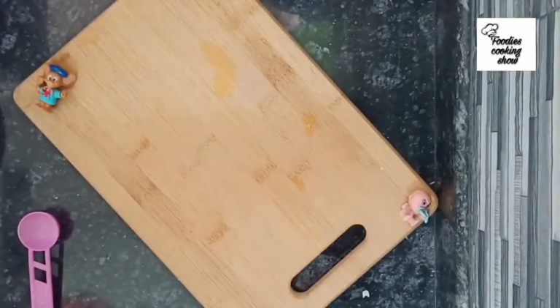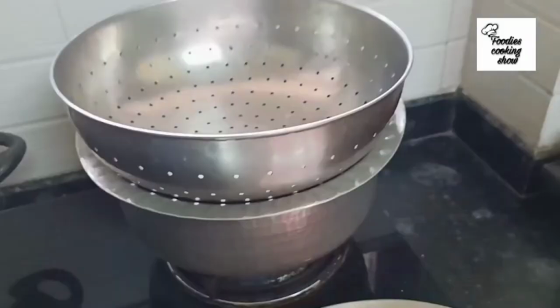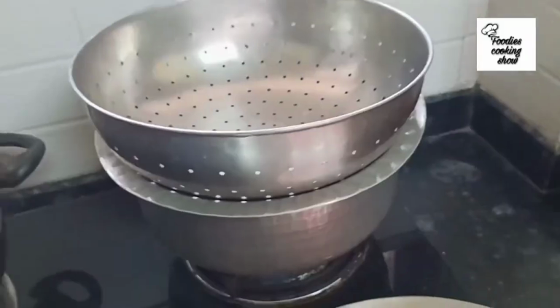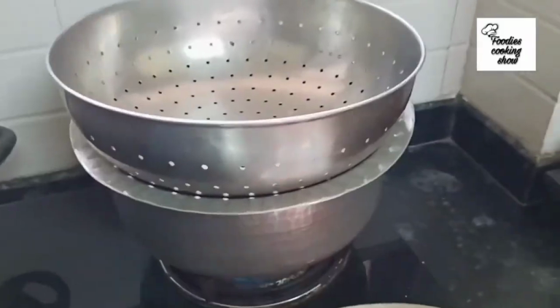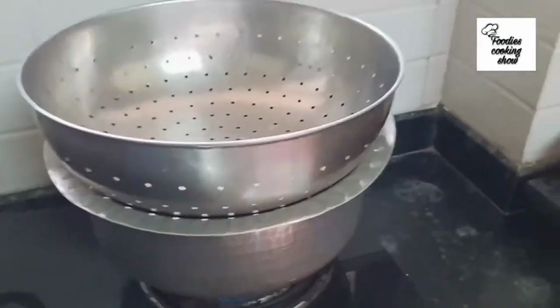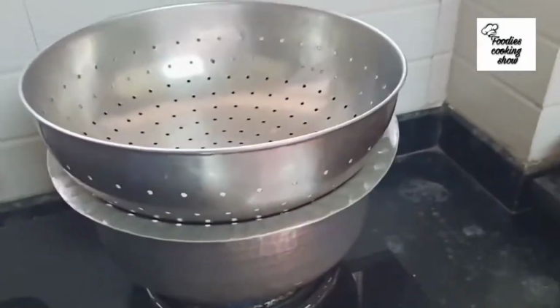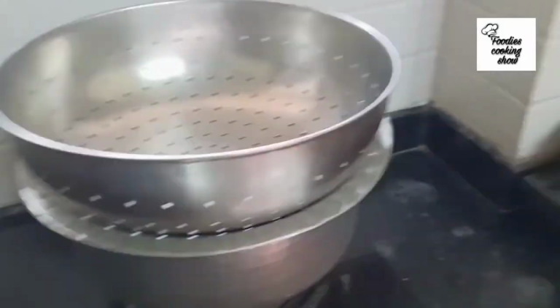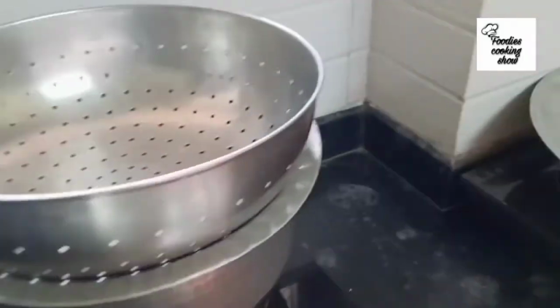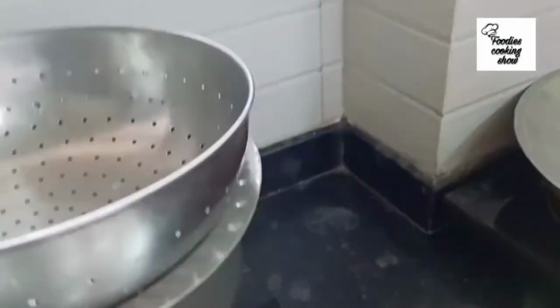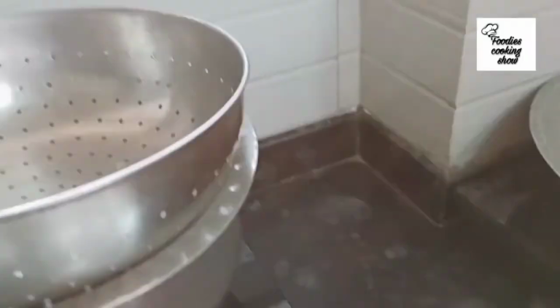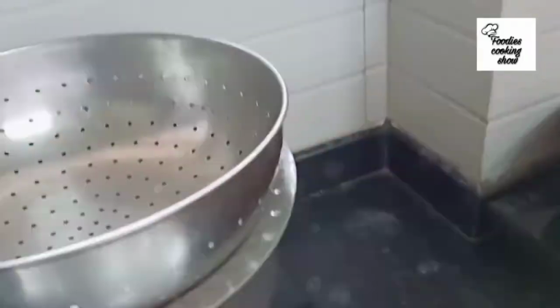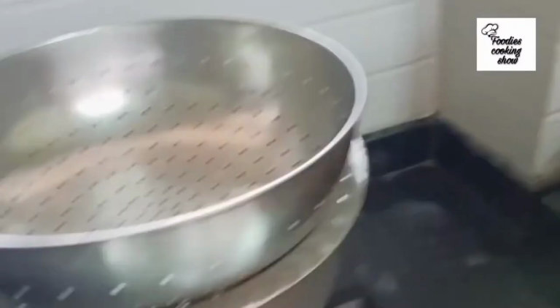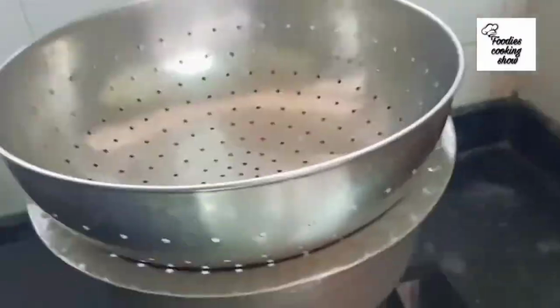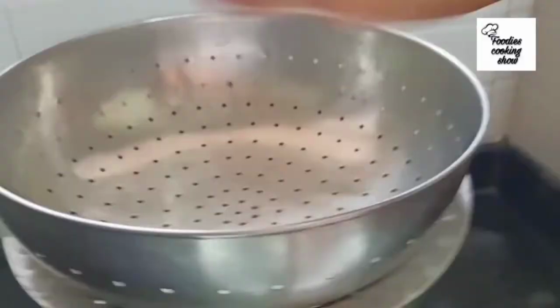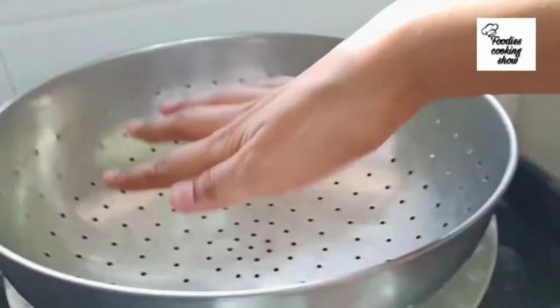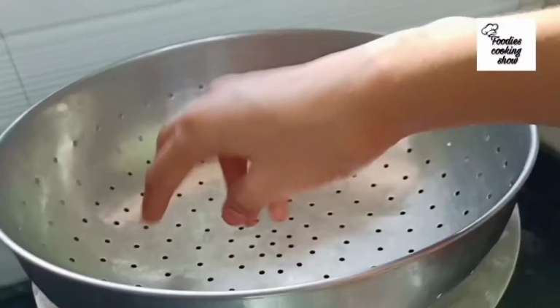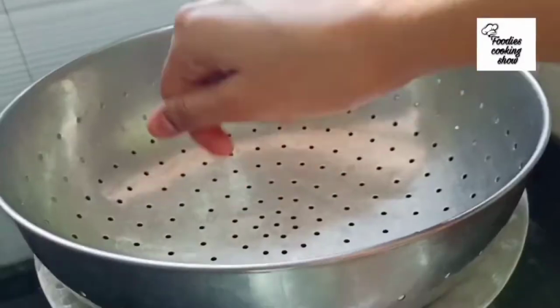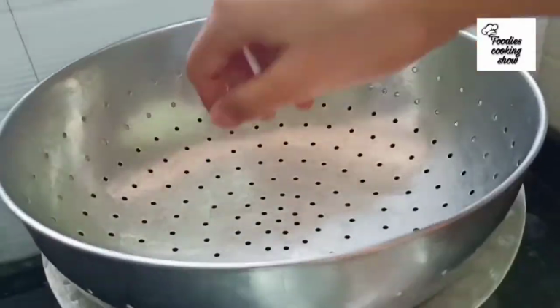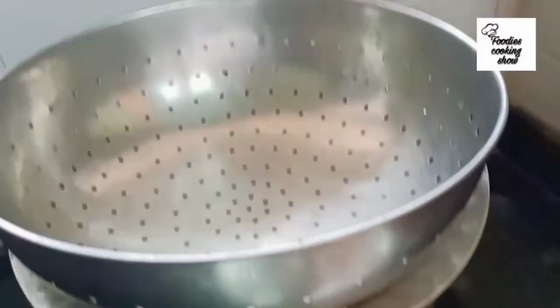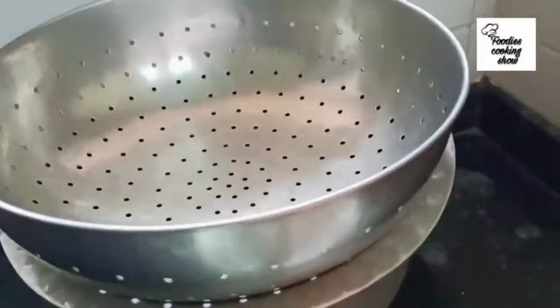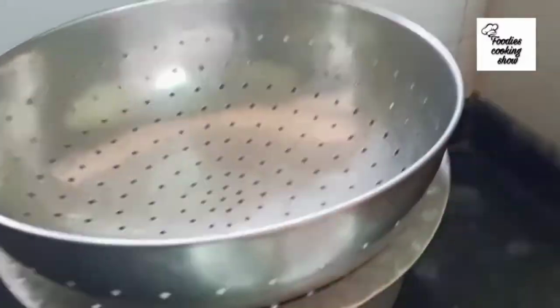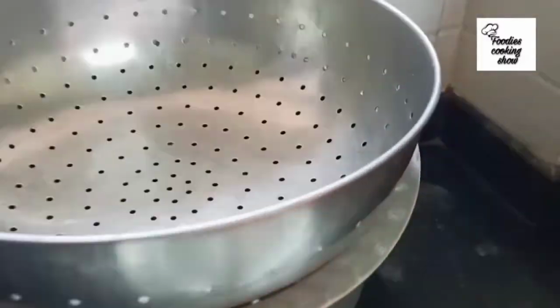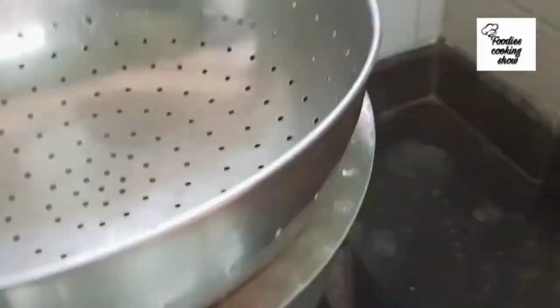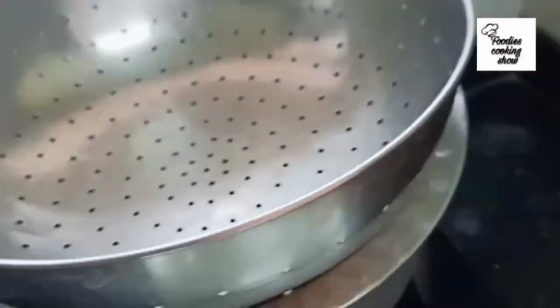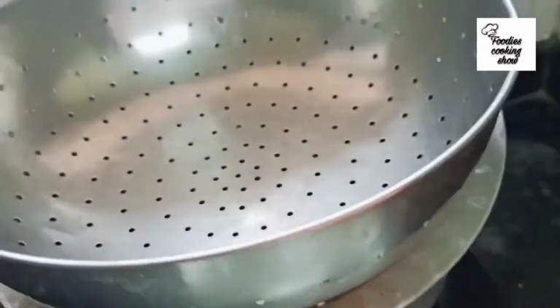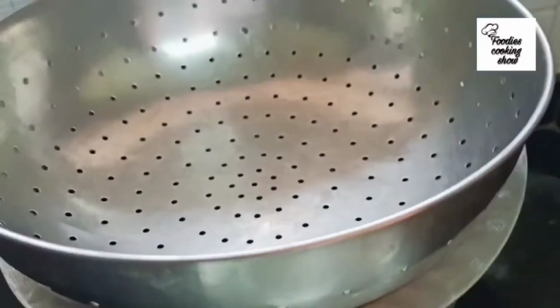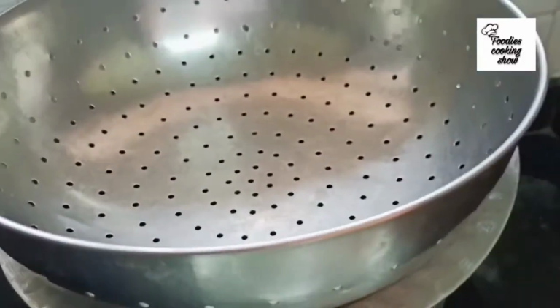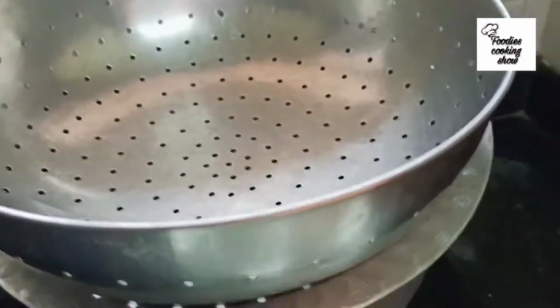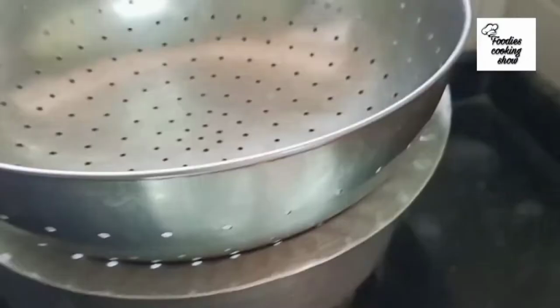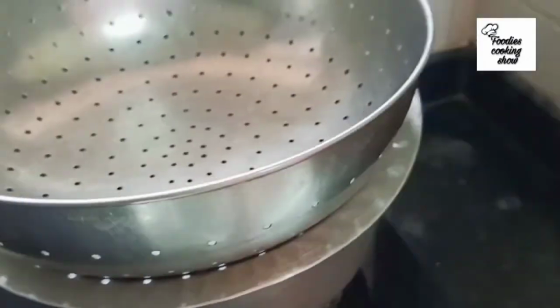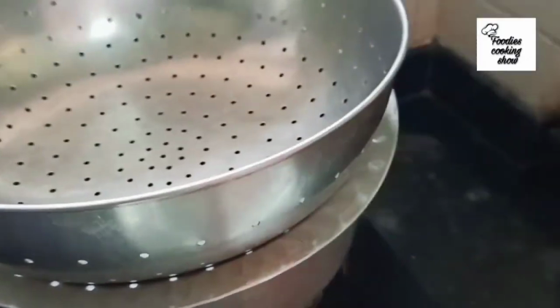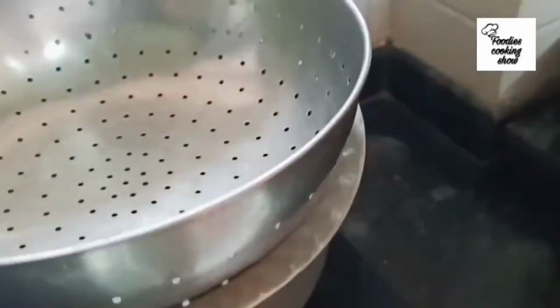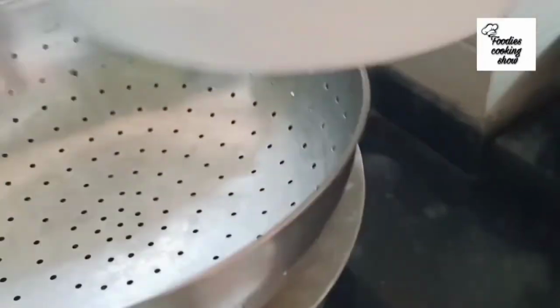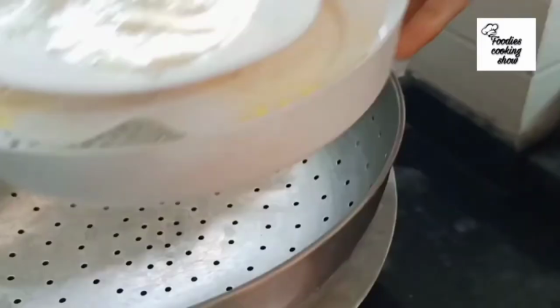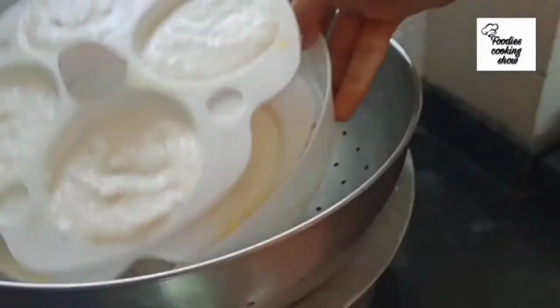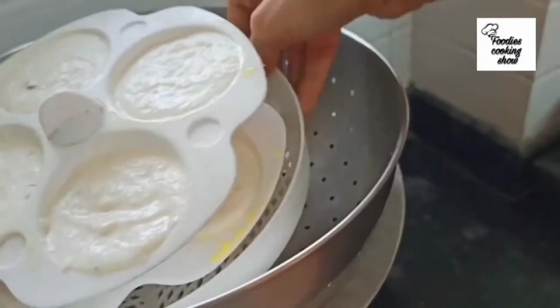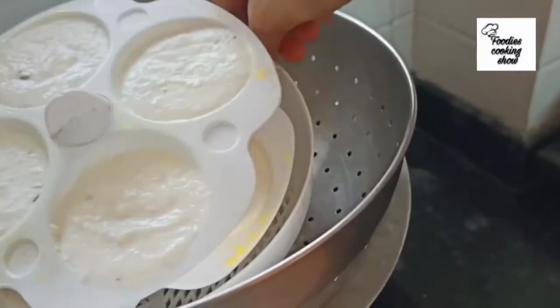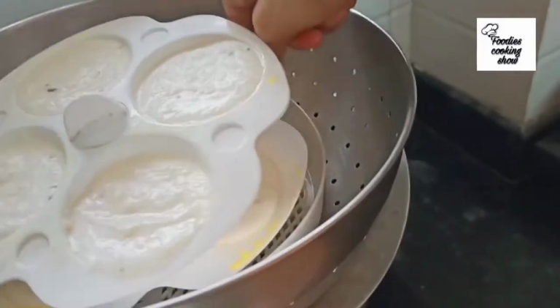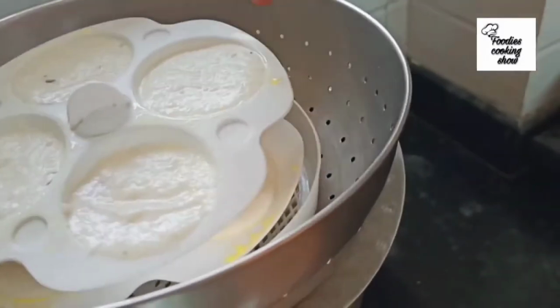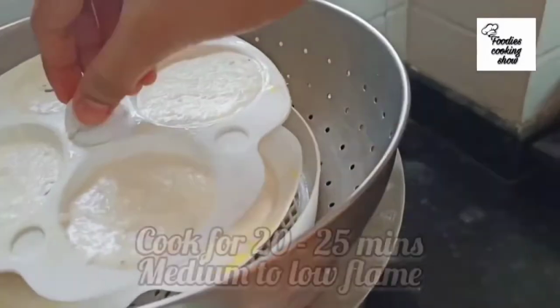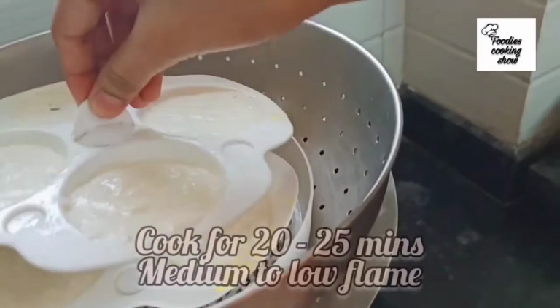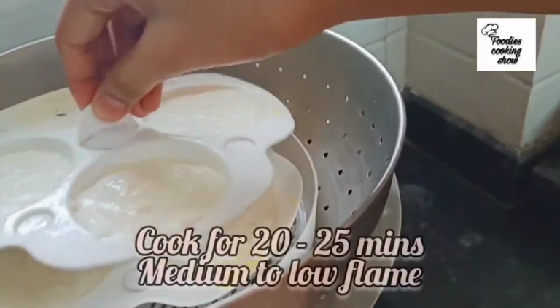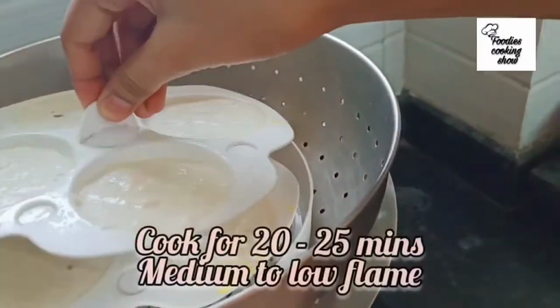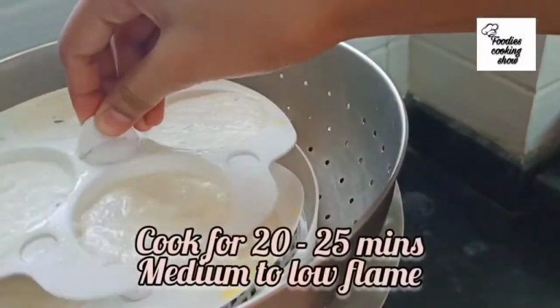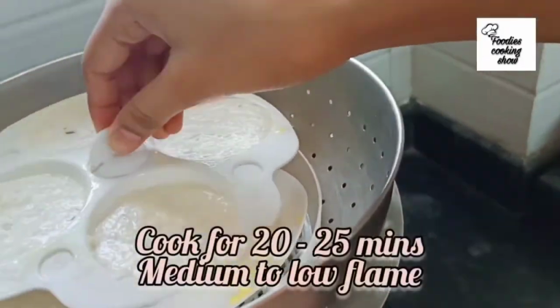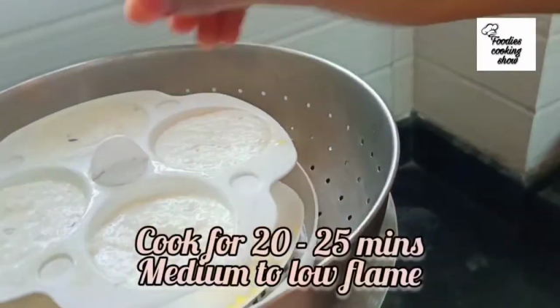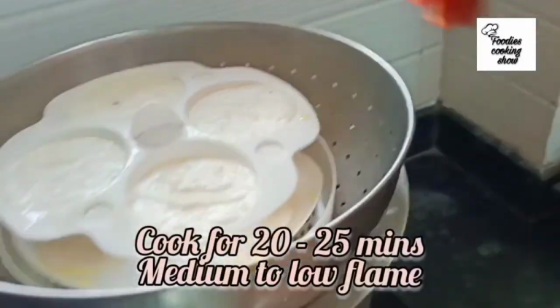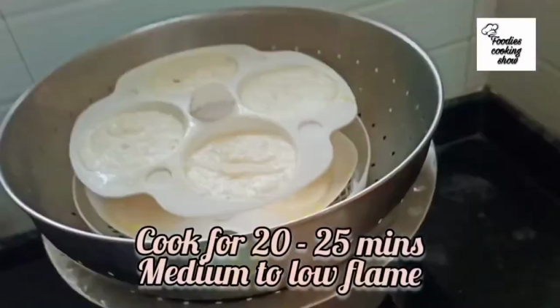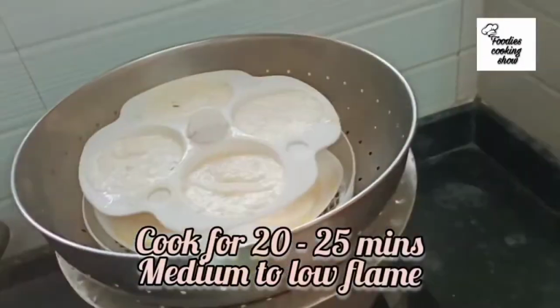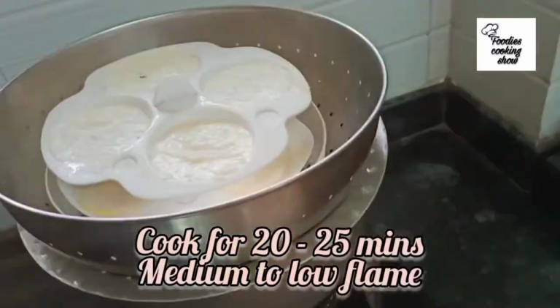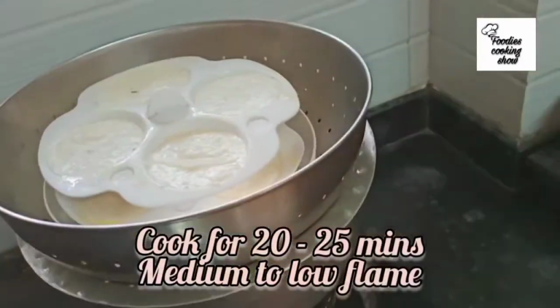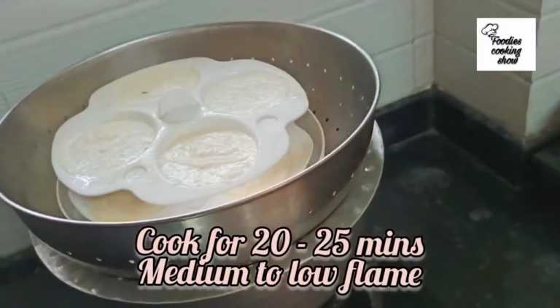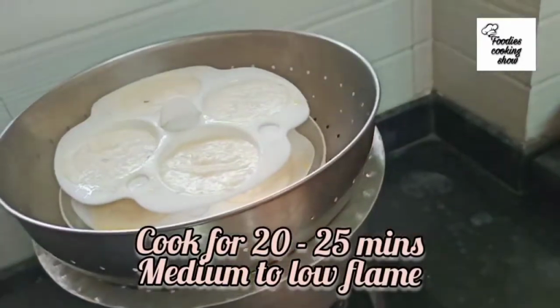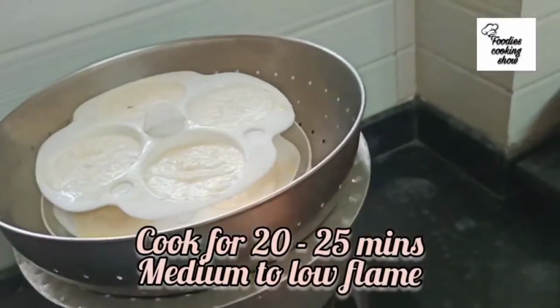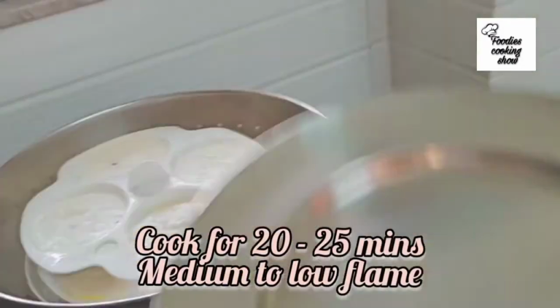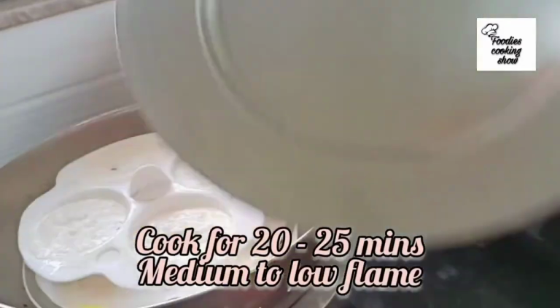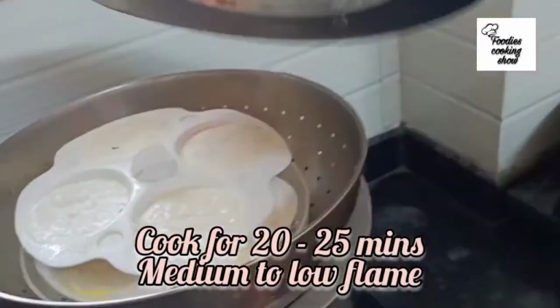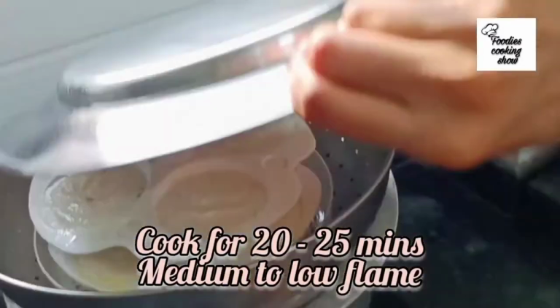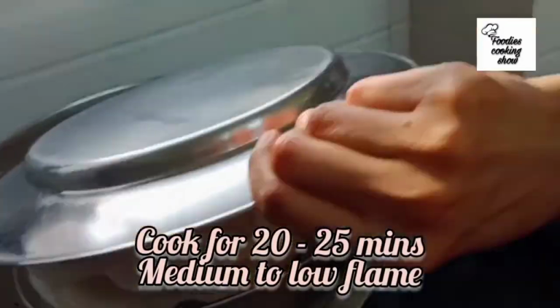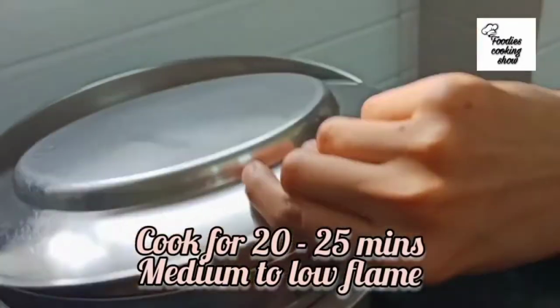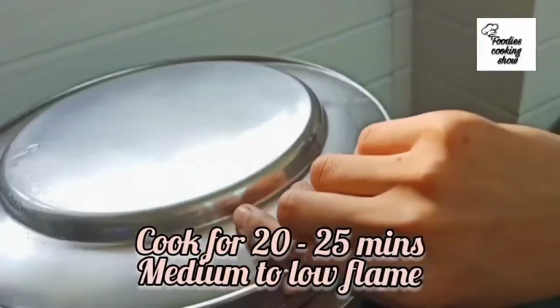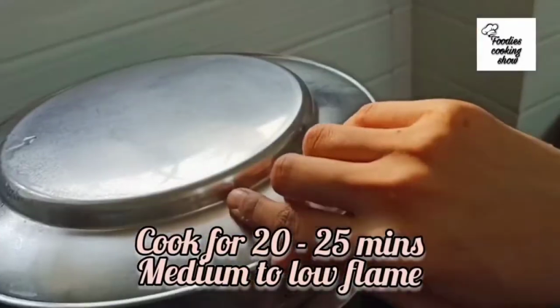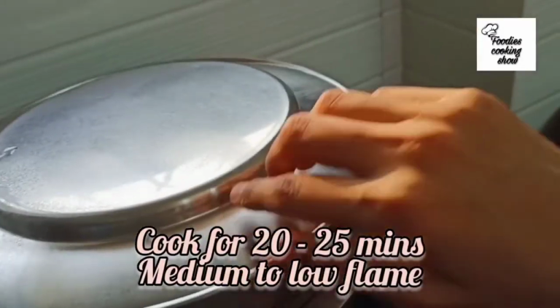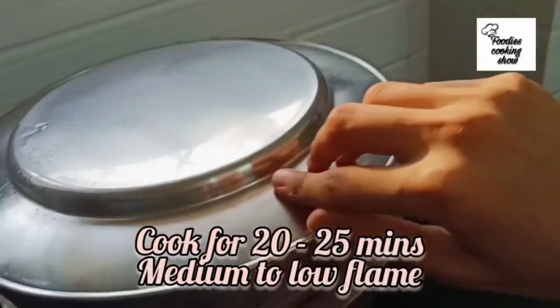We will steam the idli for 20-25 minutes on a medium to low flame.